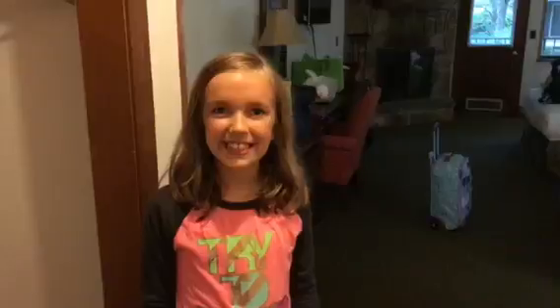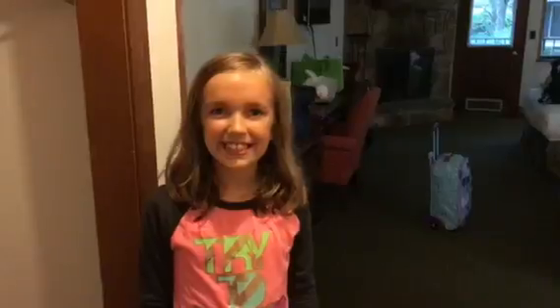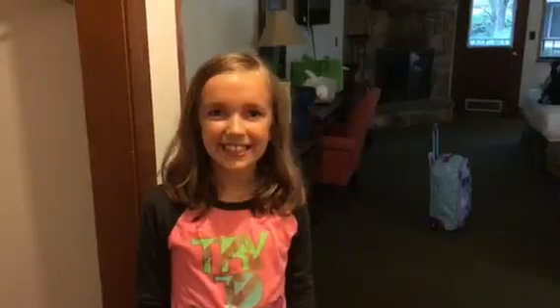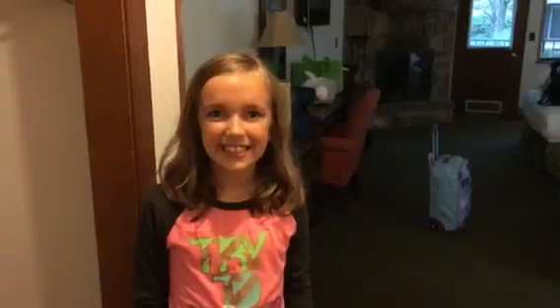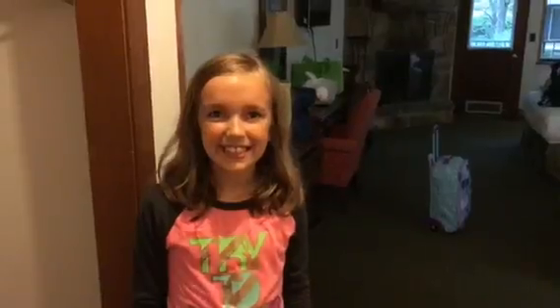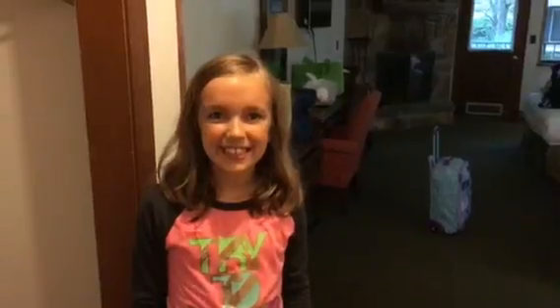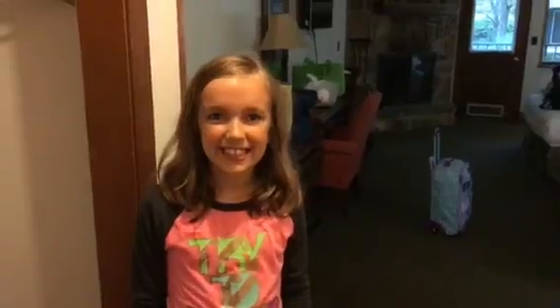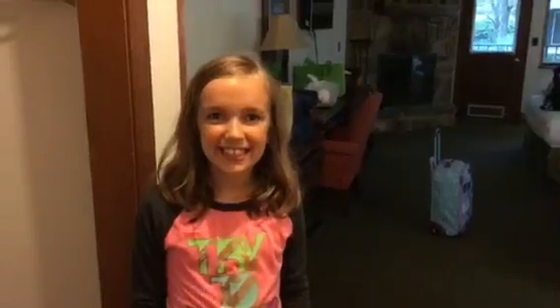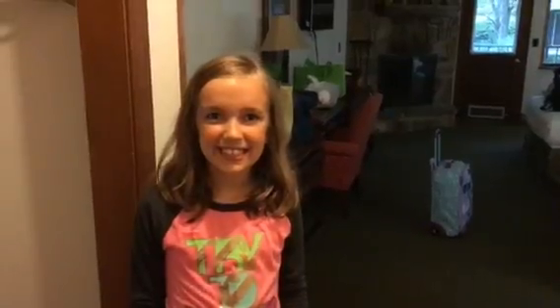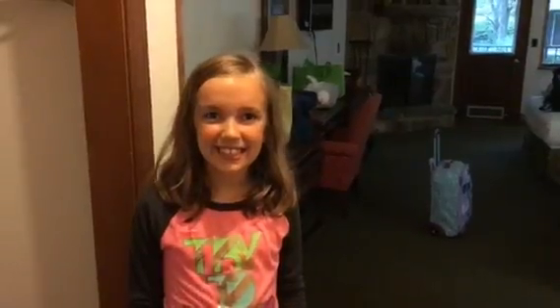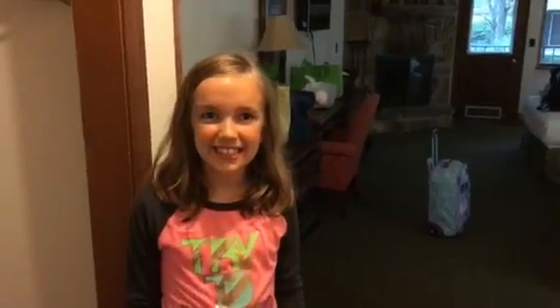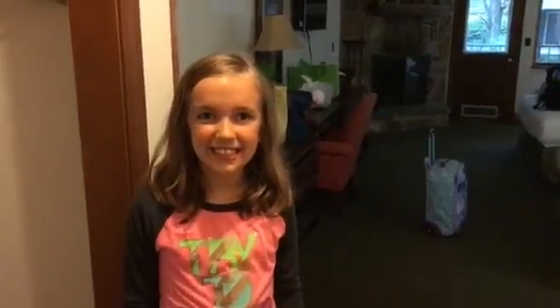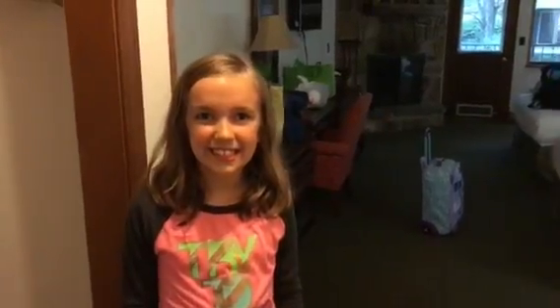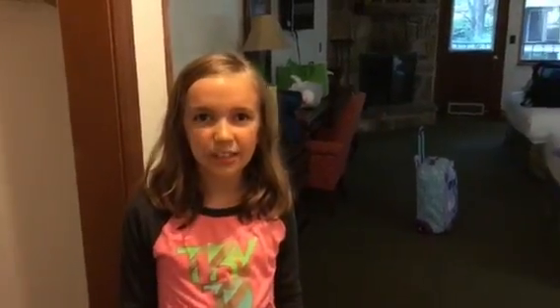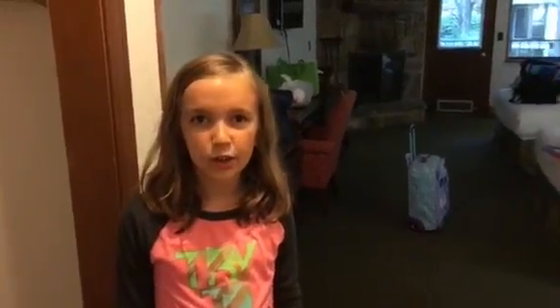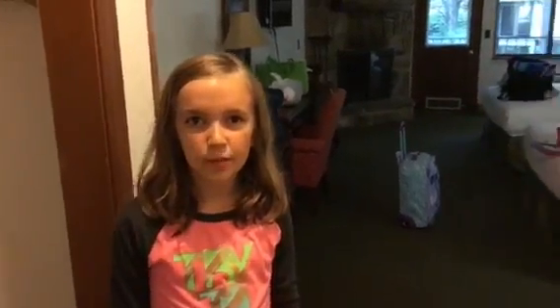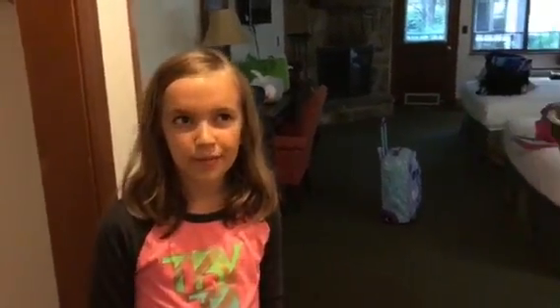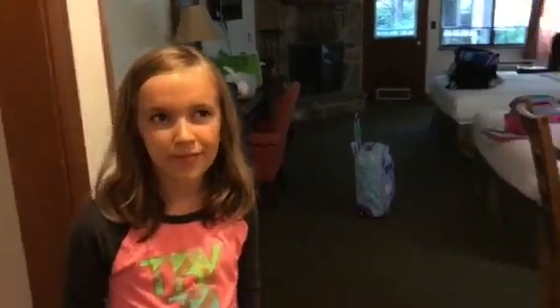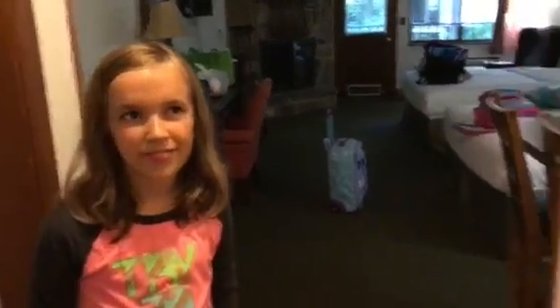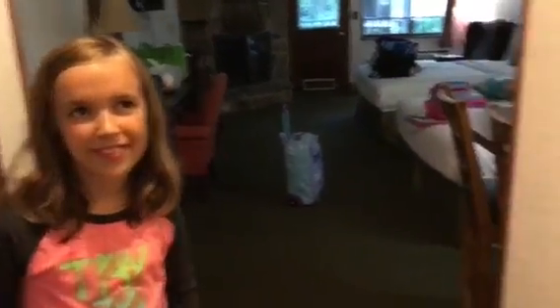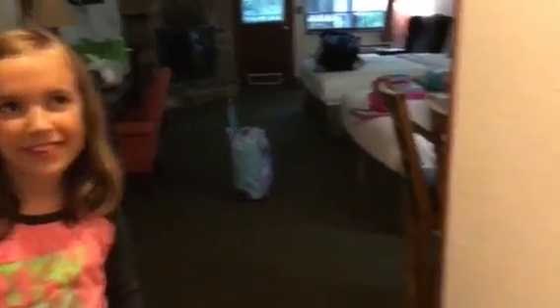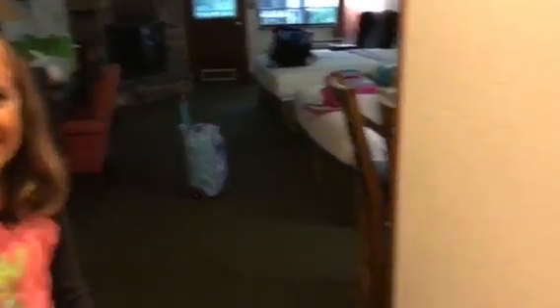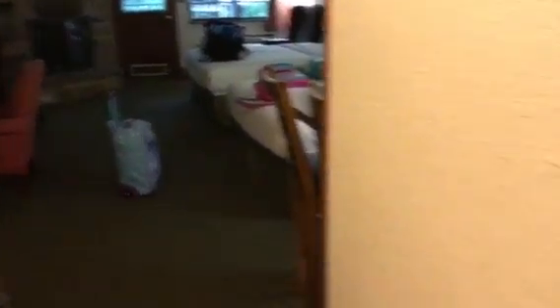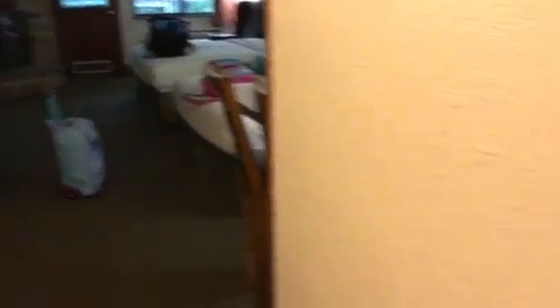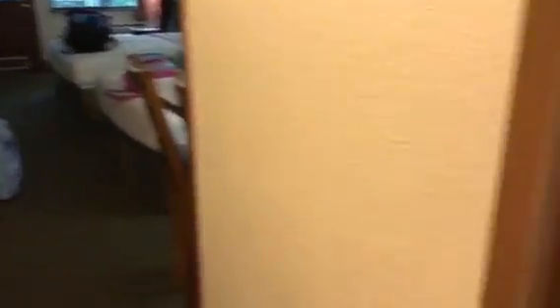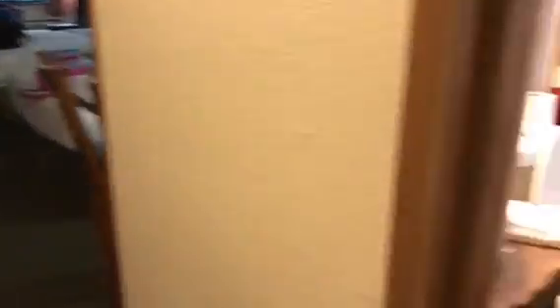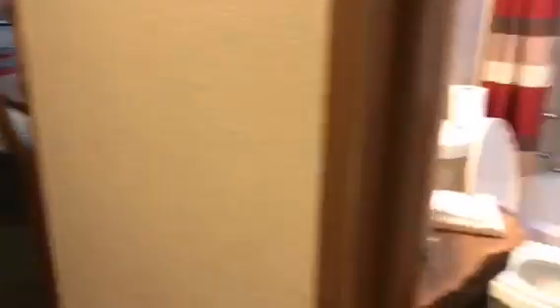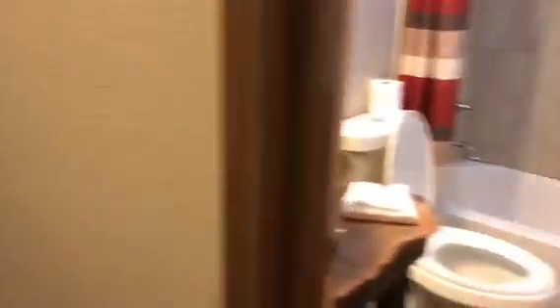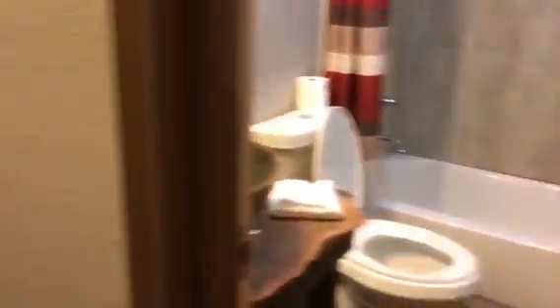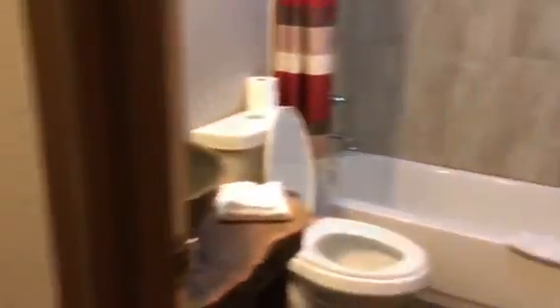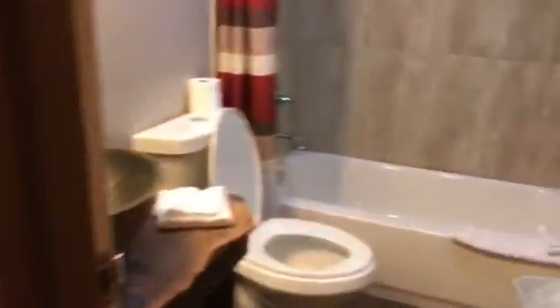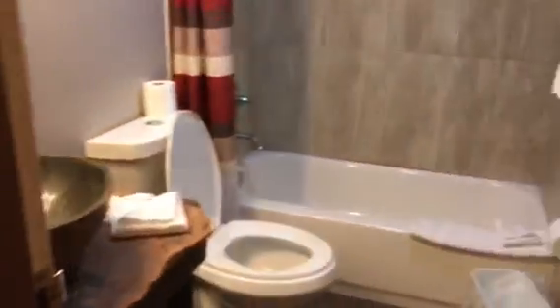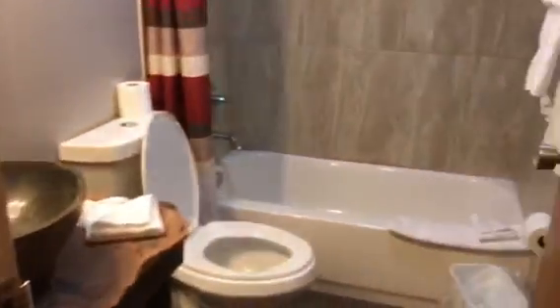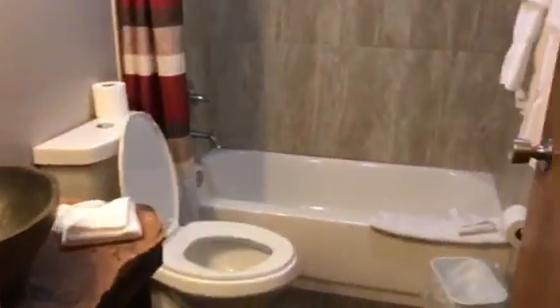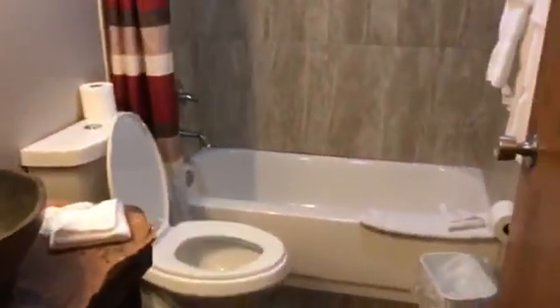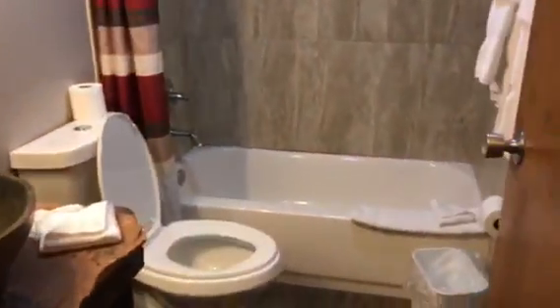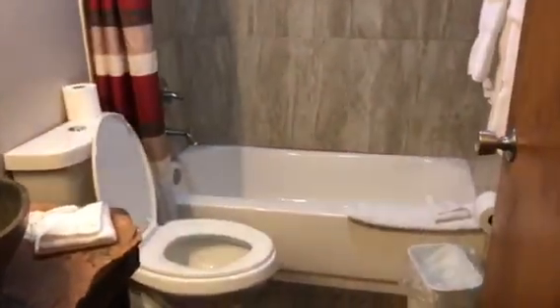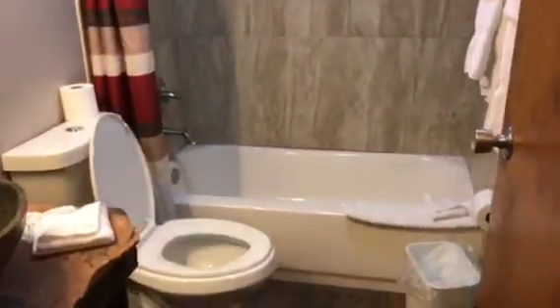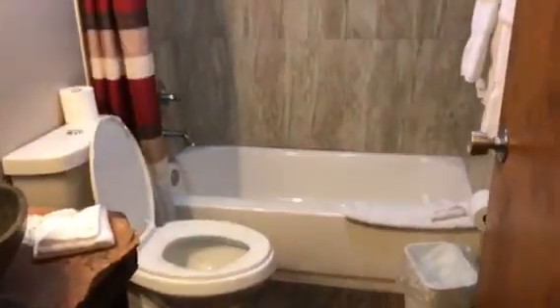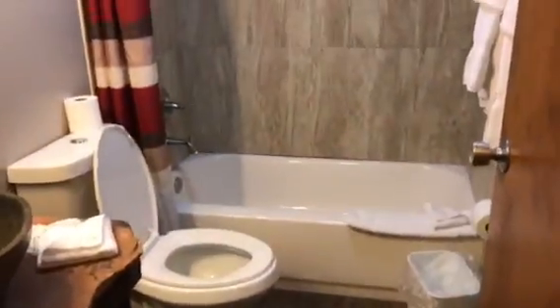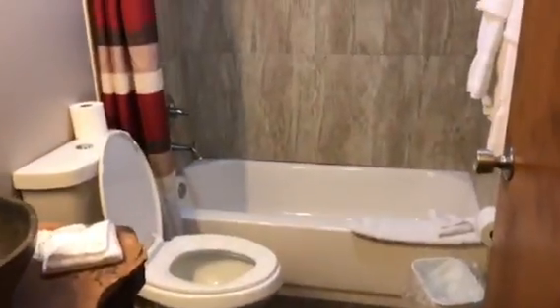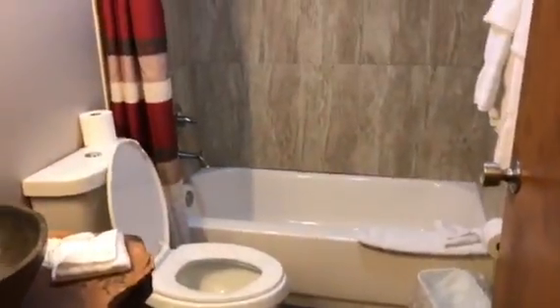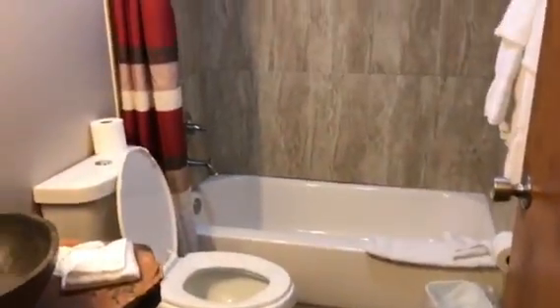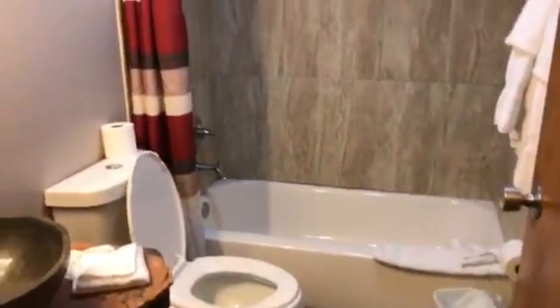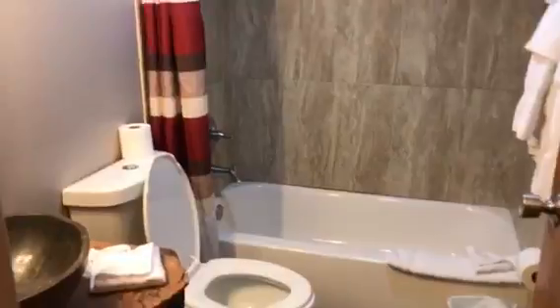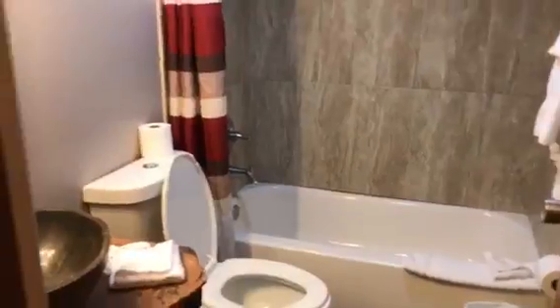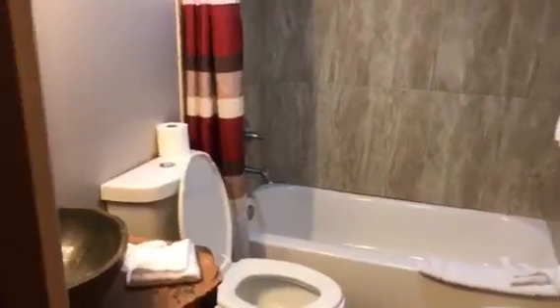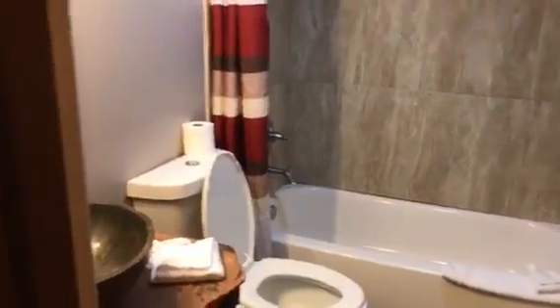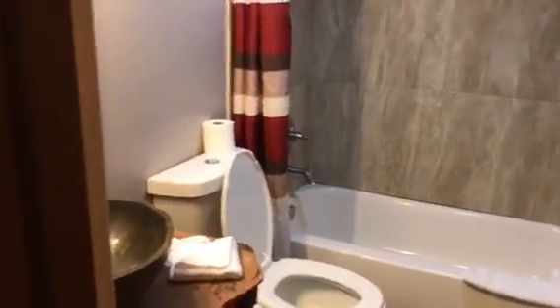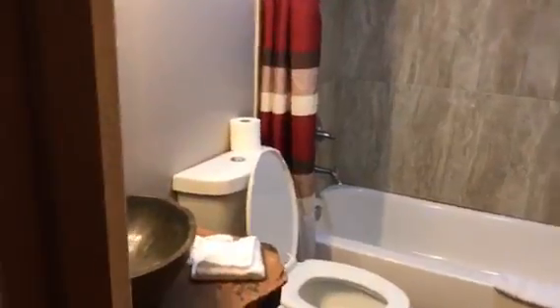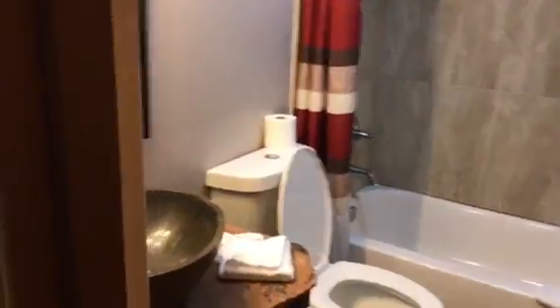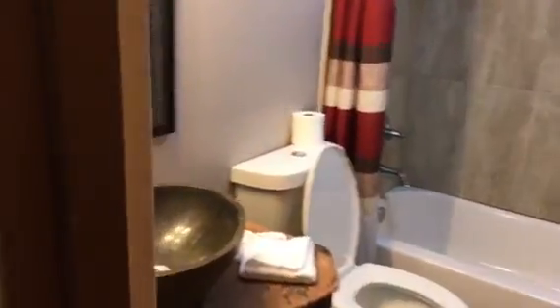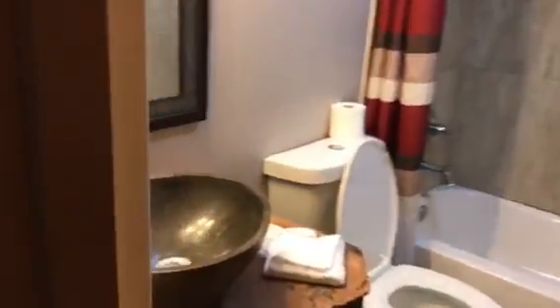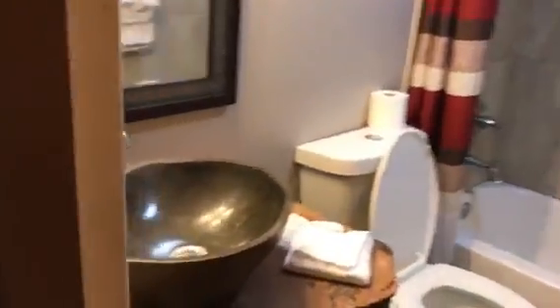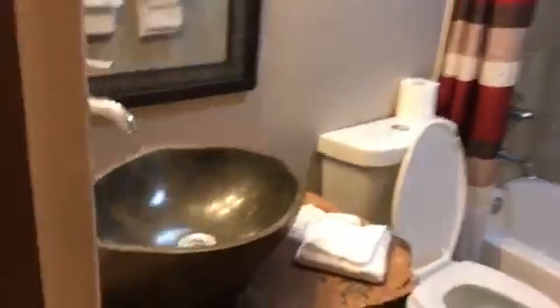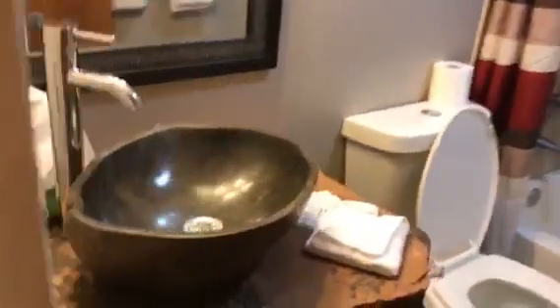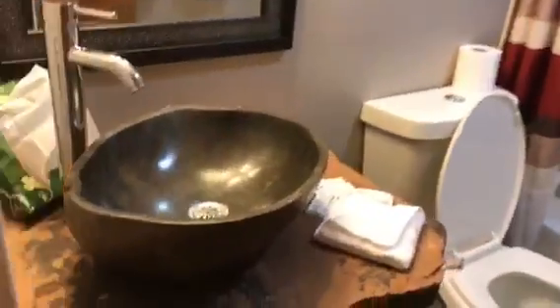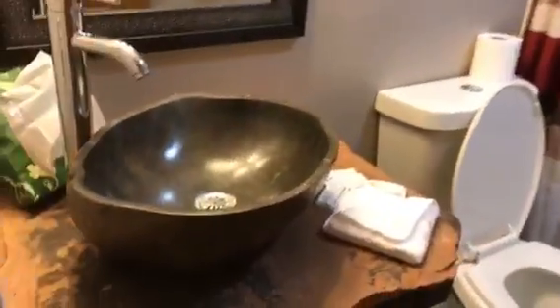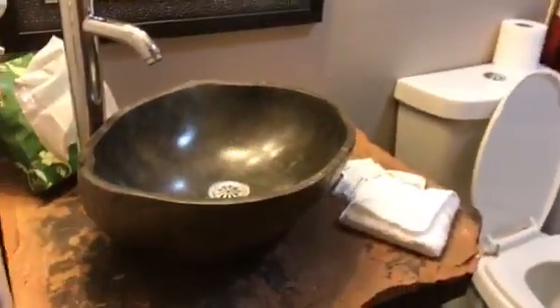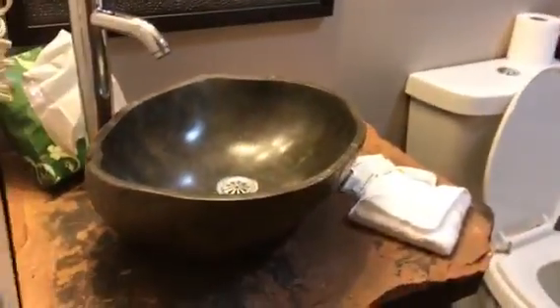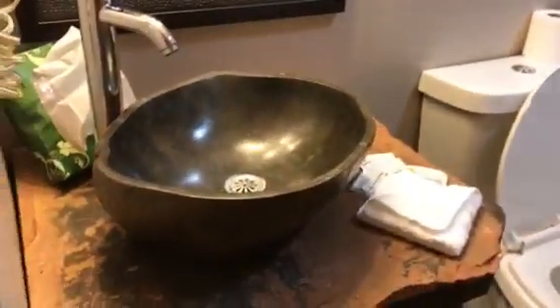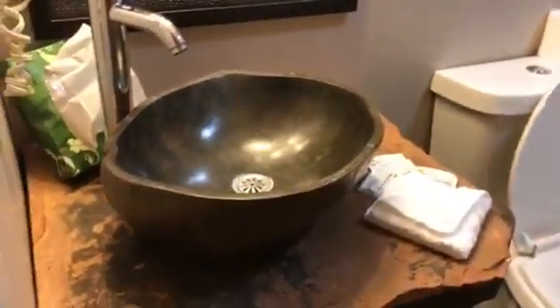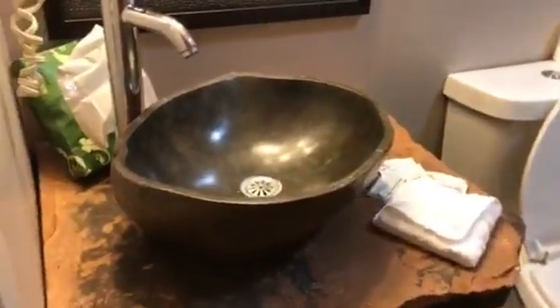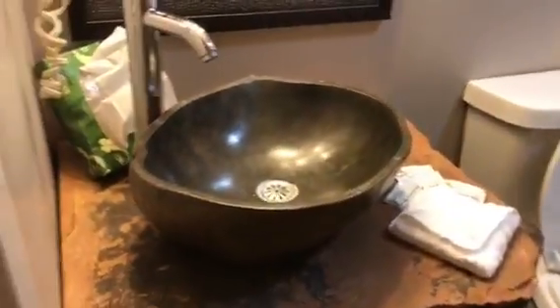So this is our room. We got a bathroom — it's really got a neat sink.